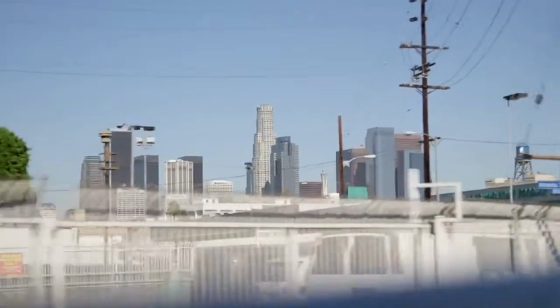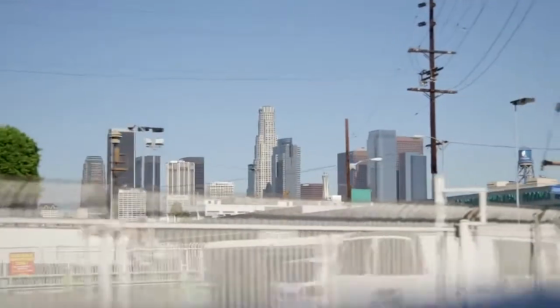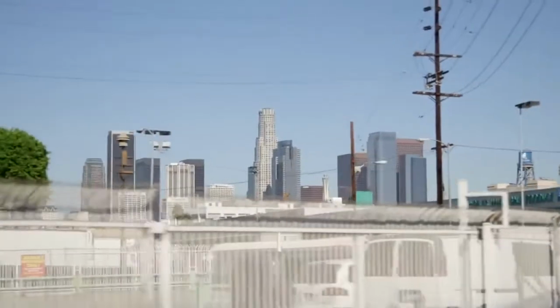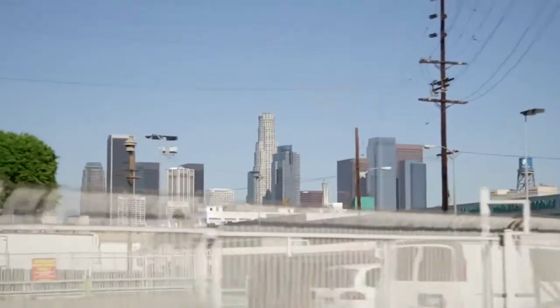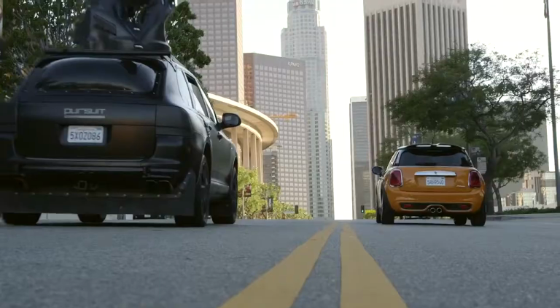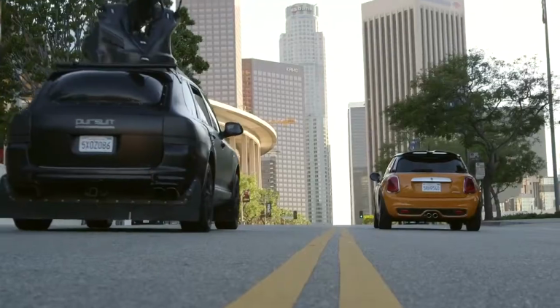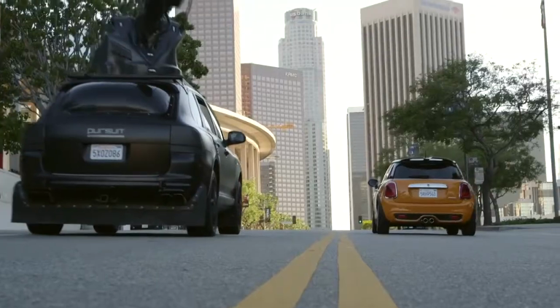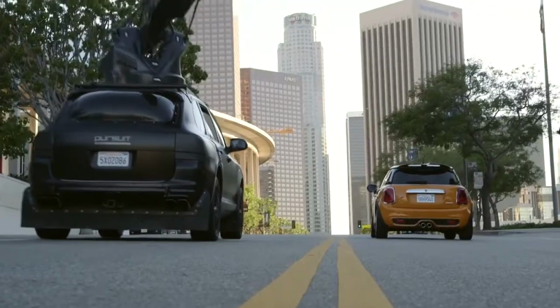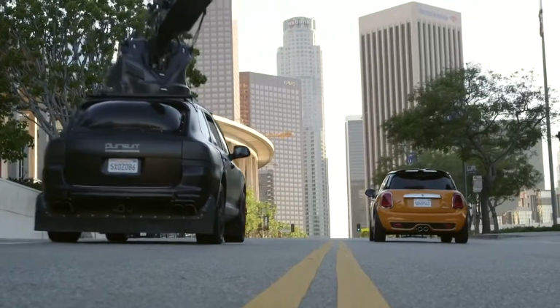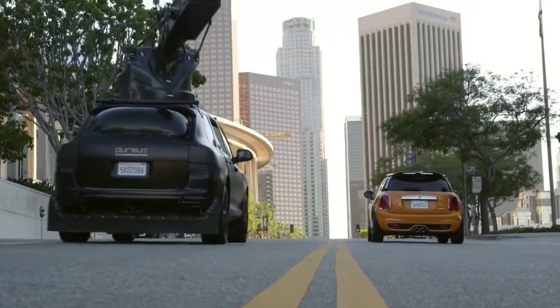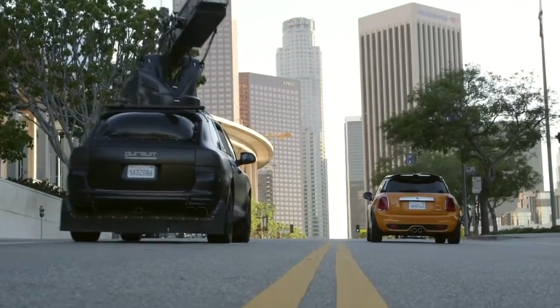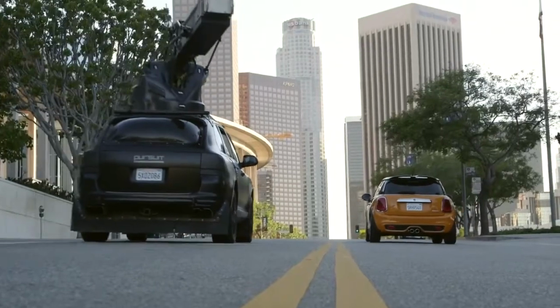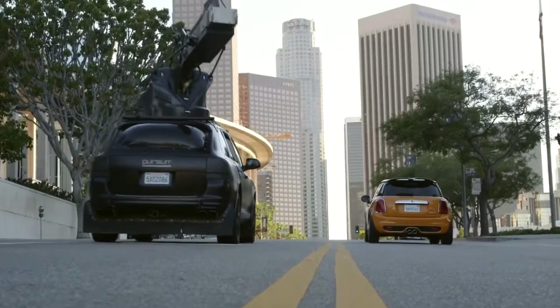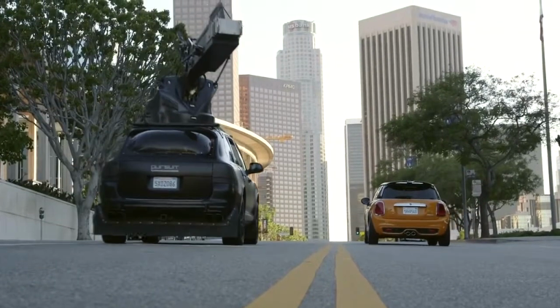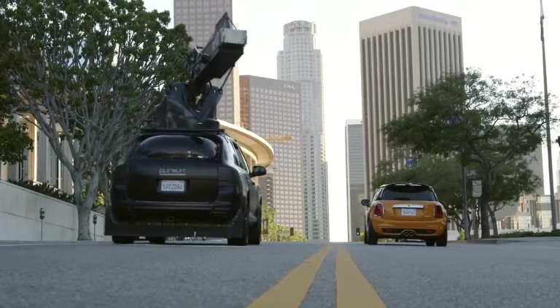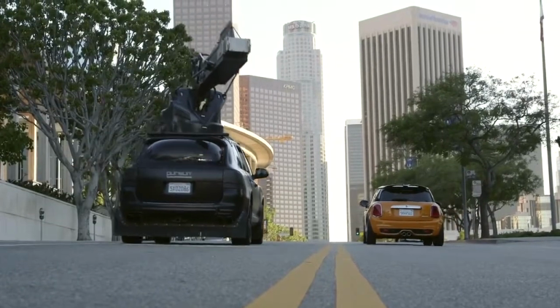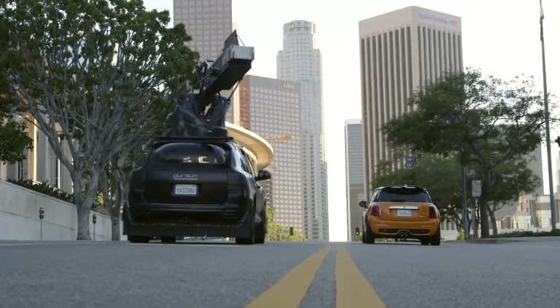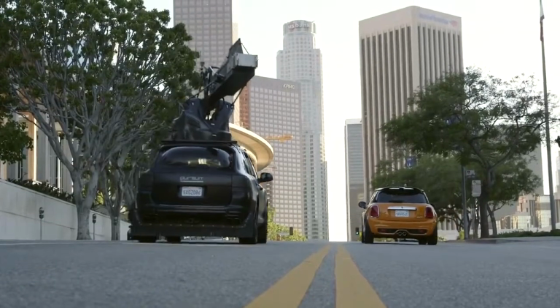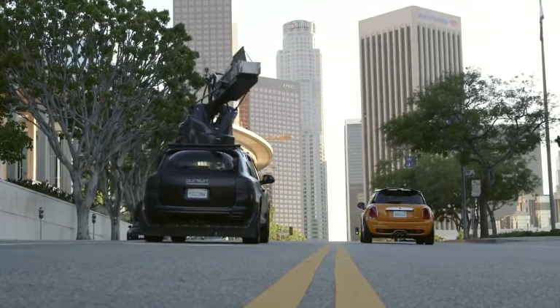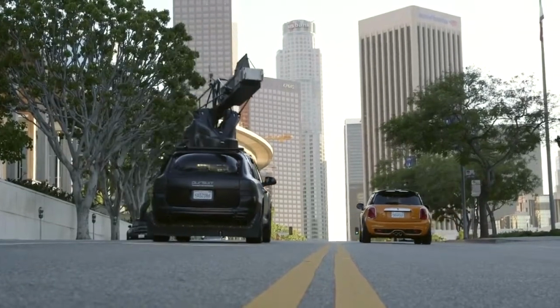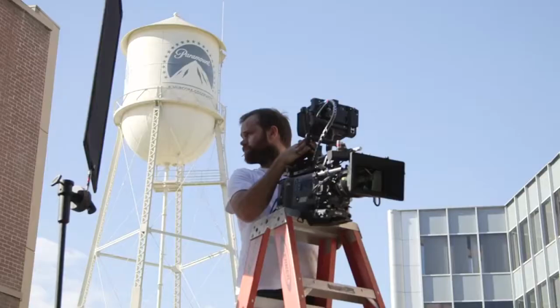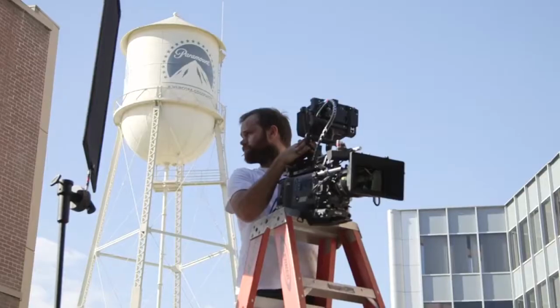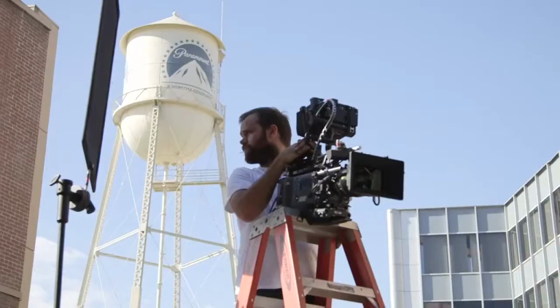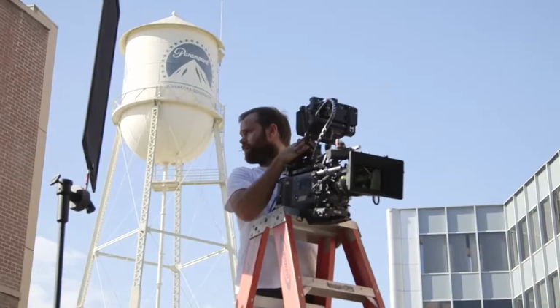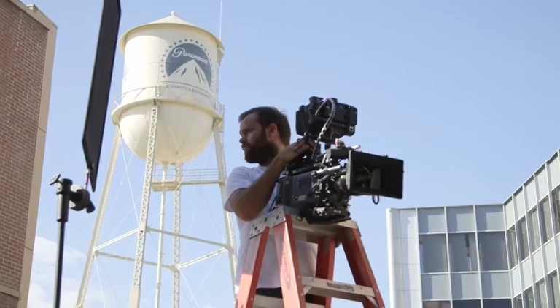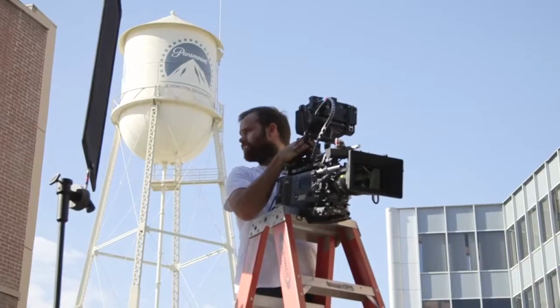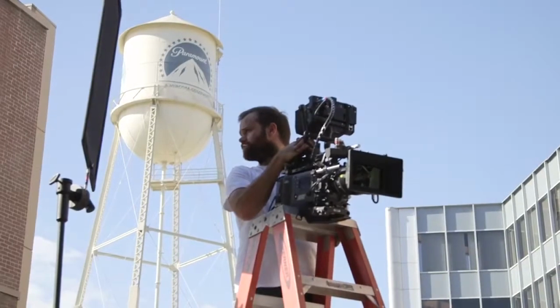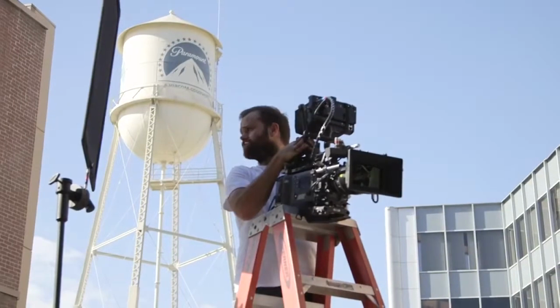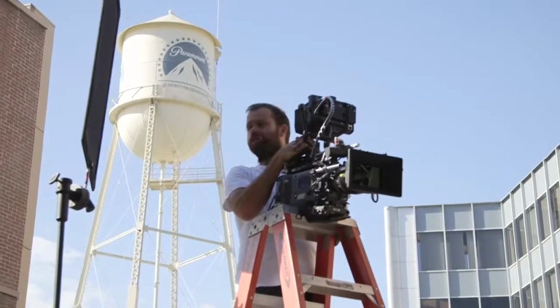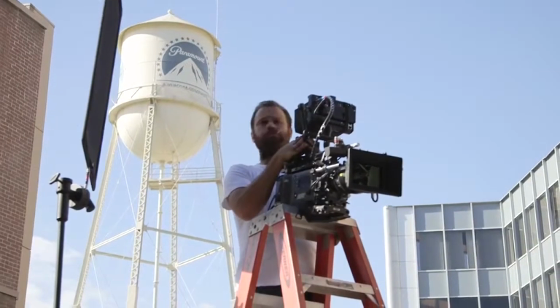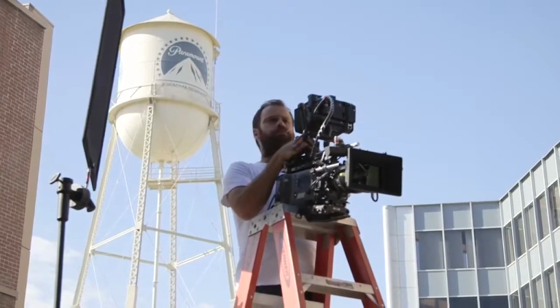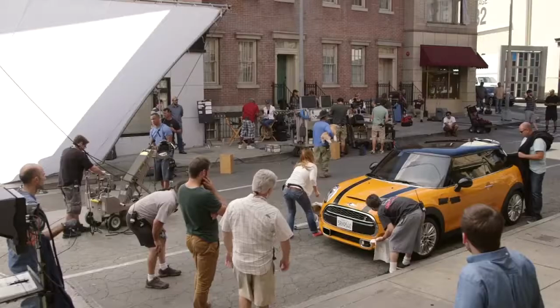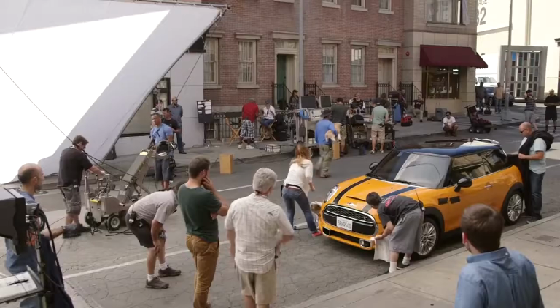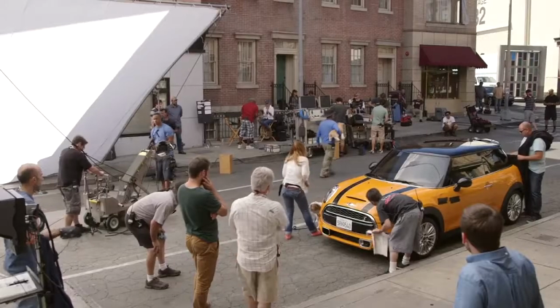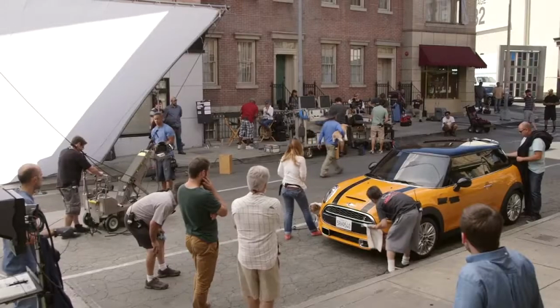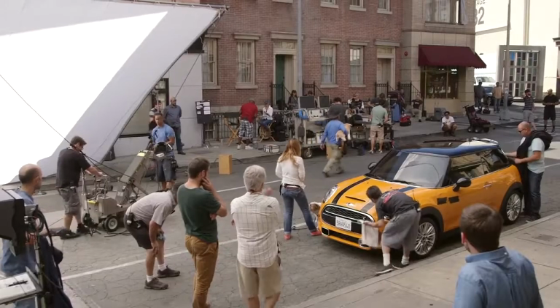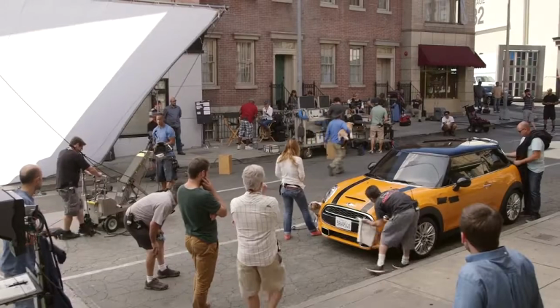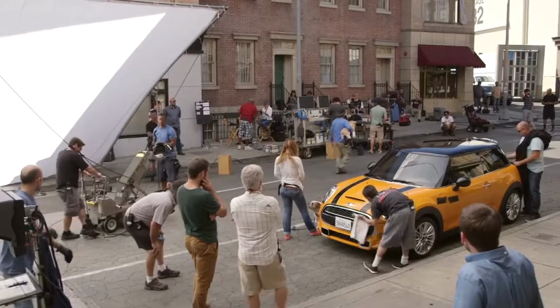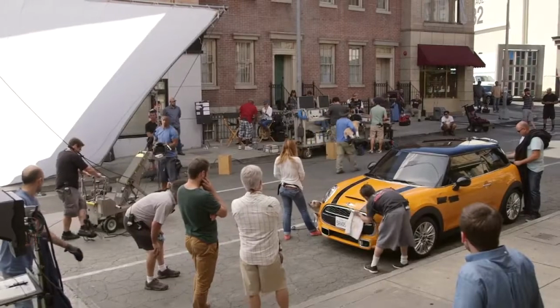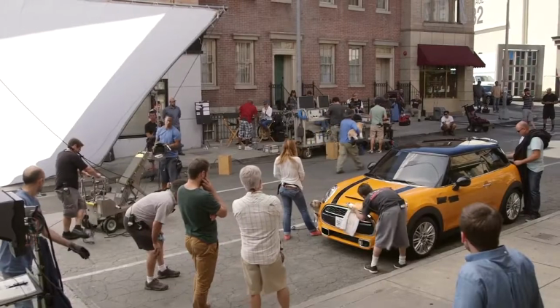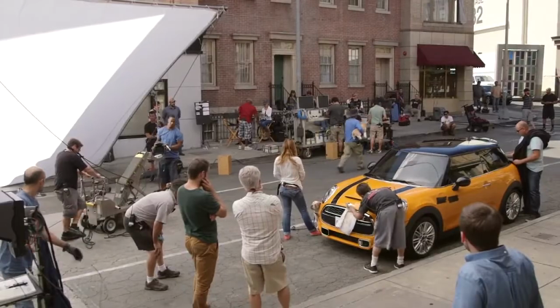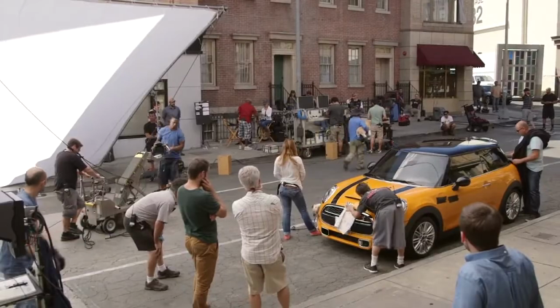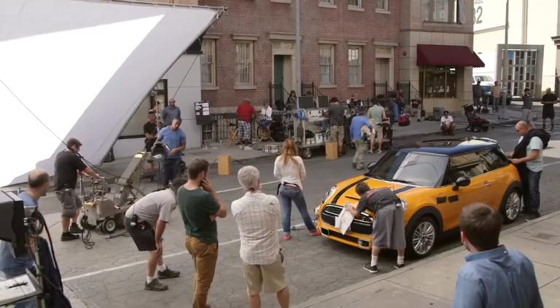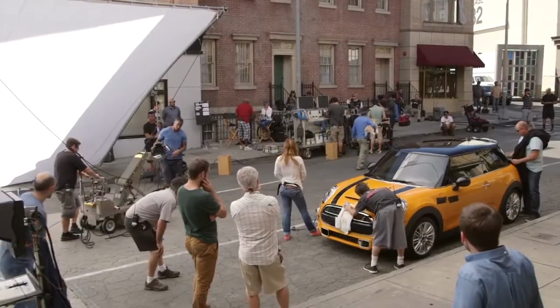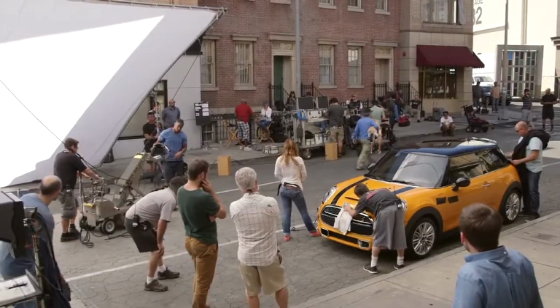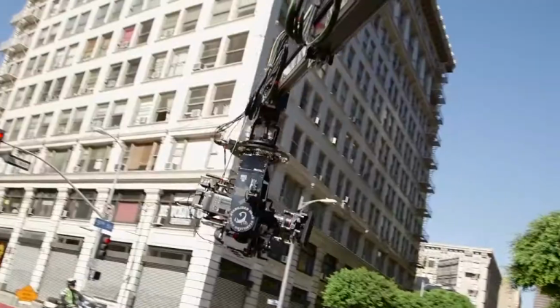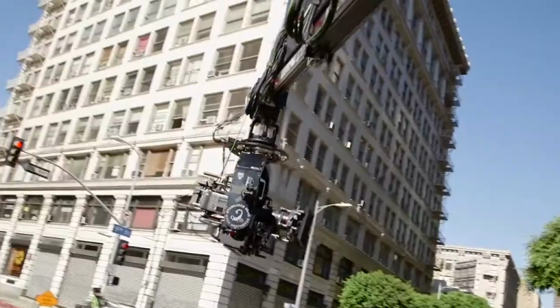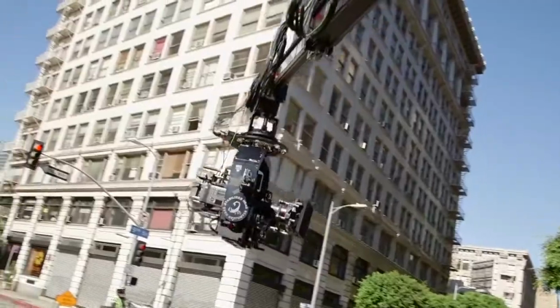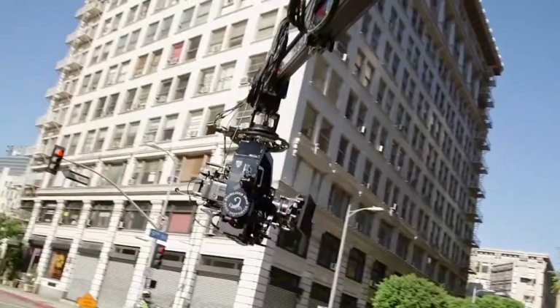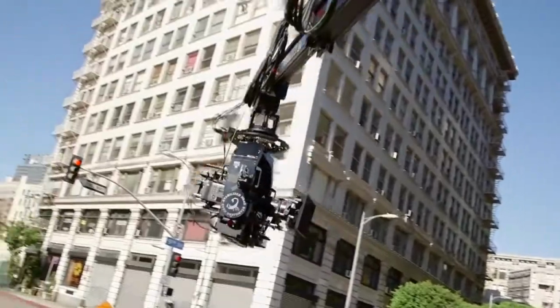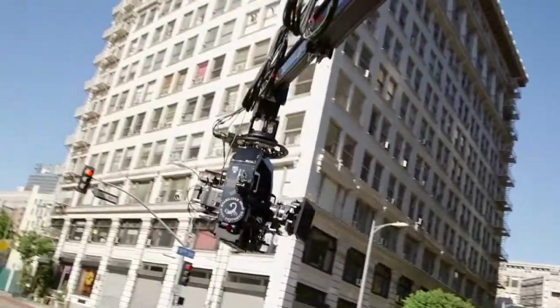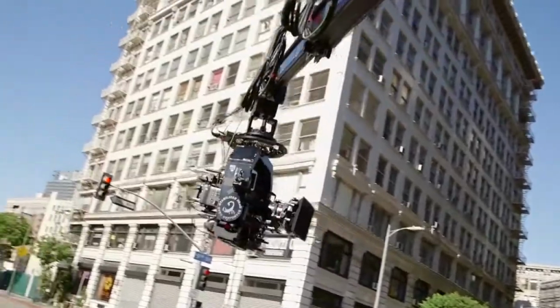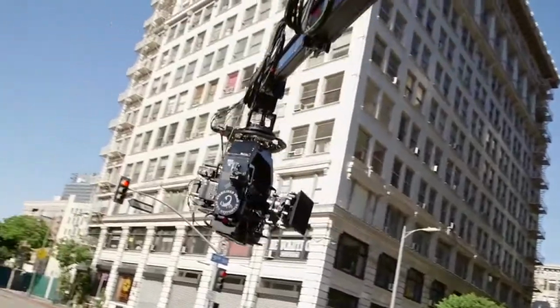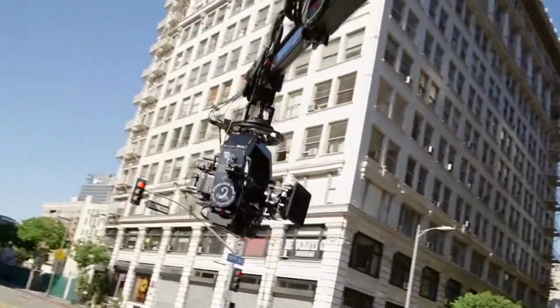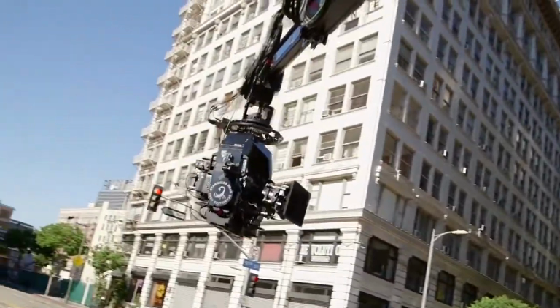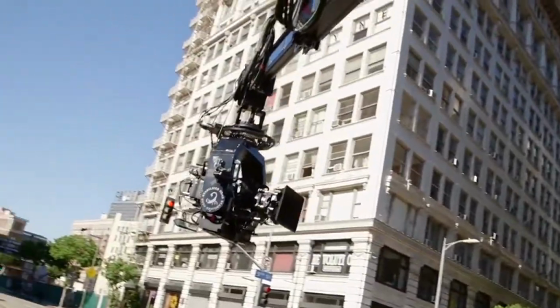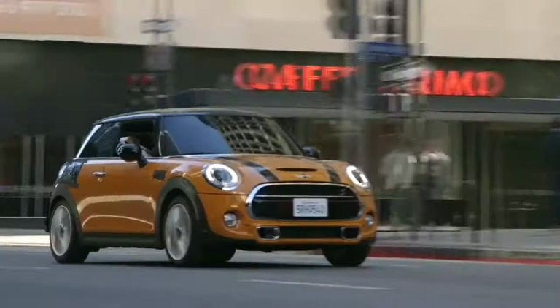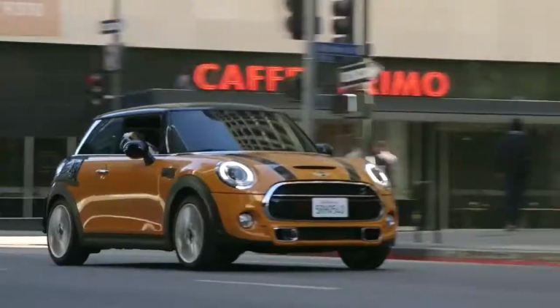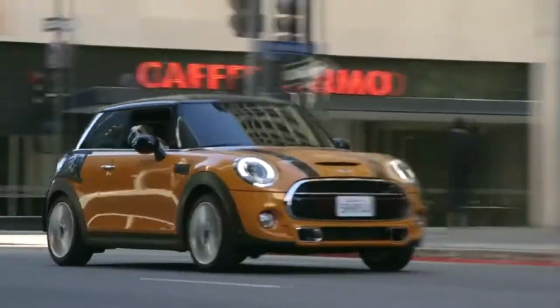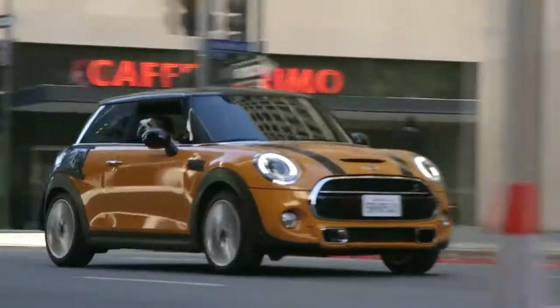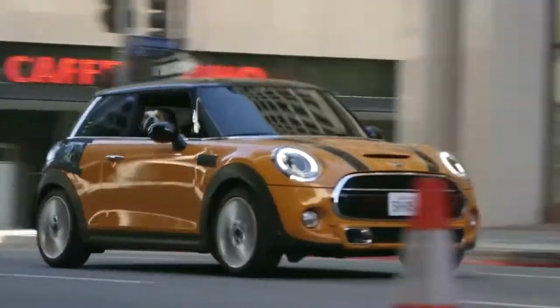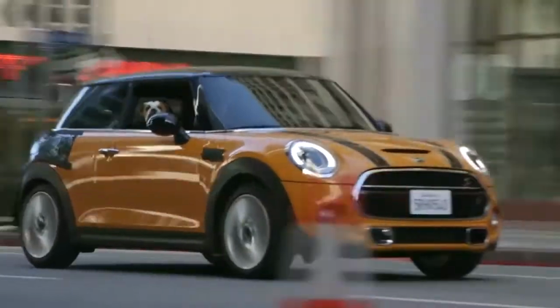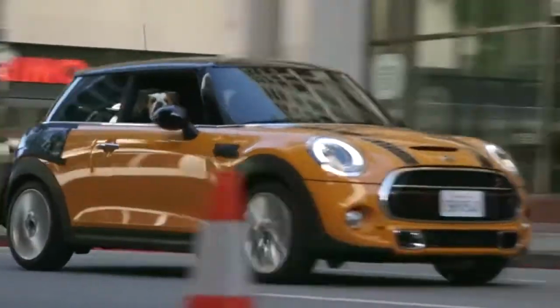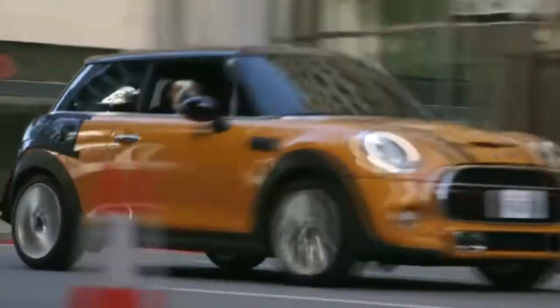We're shooting part of it in downtown LA and the other half in the back lots of Paramount. Here we go, we're rolling — action!